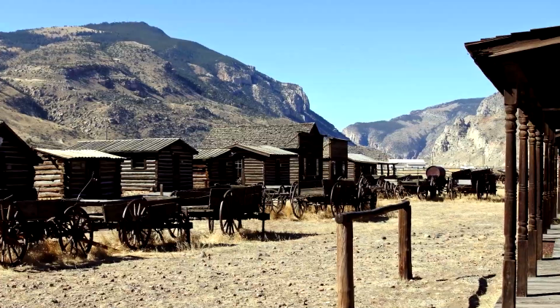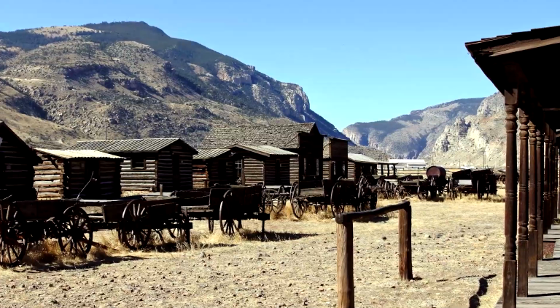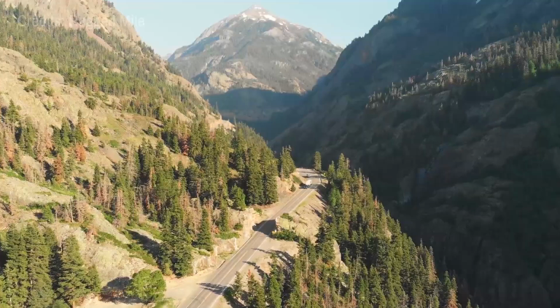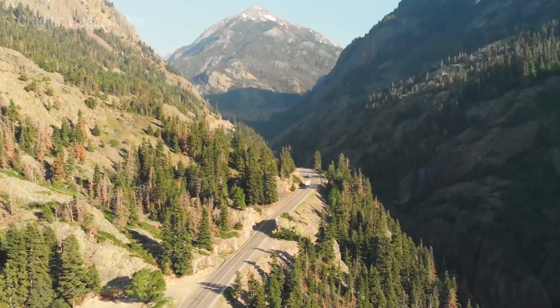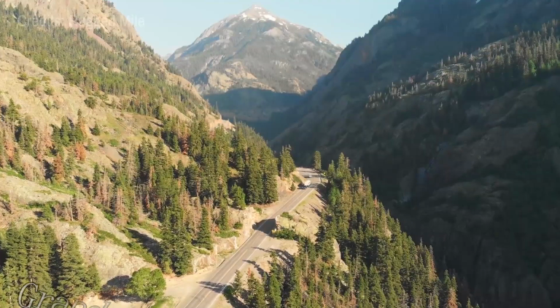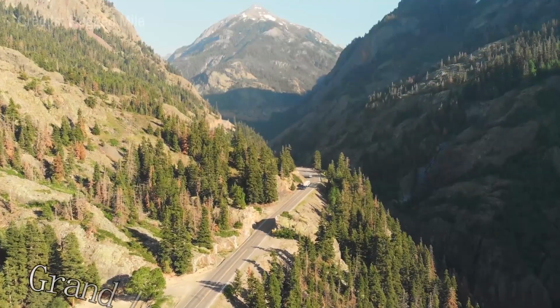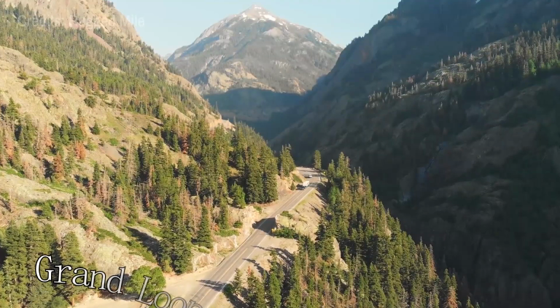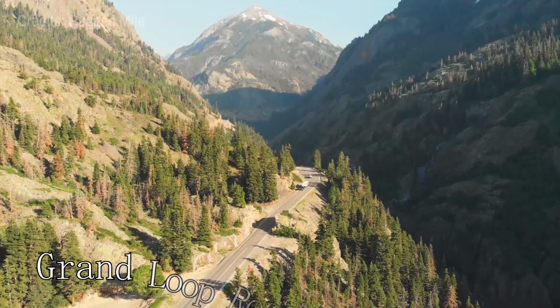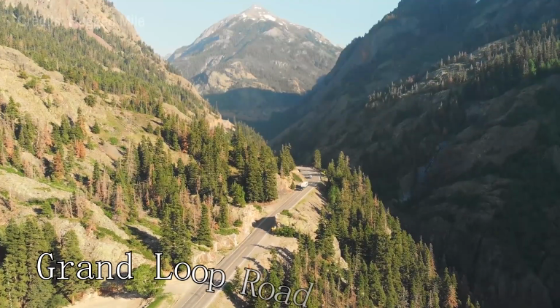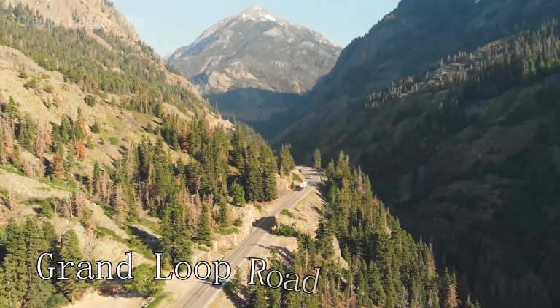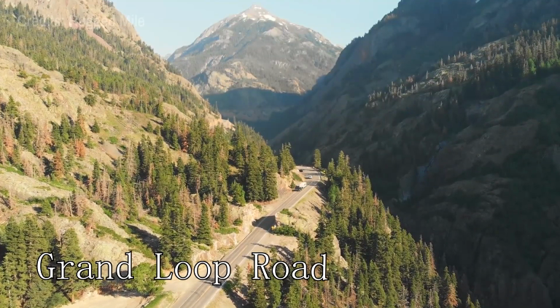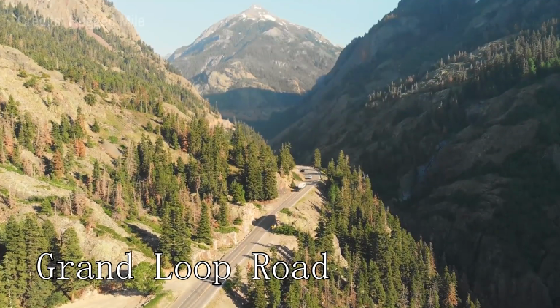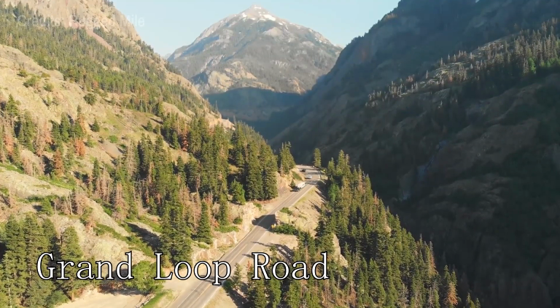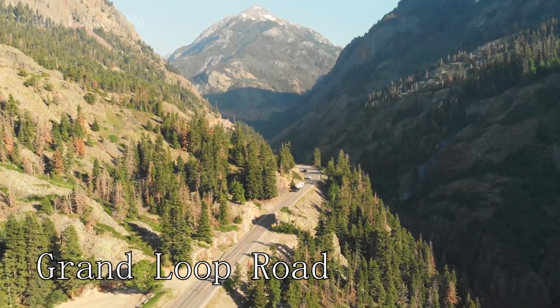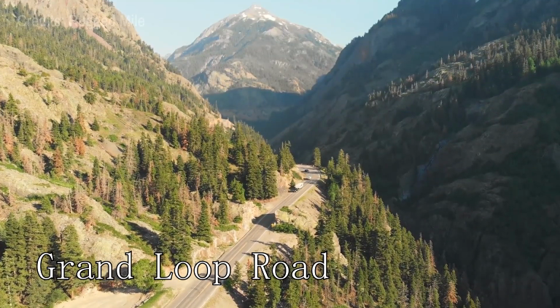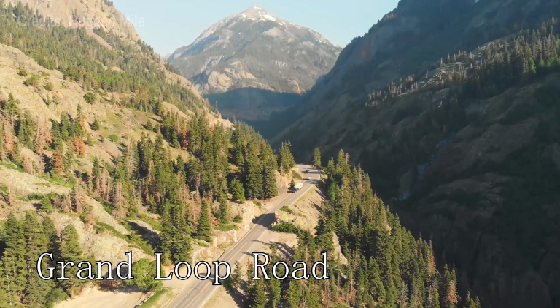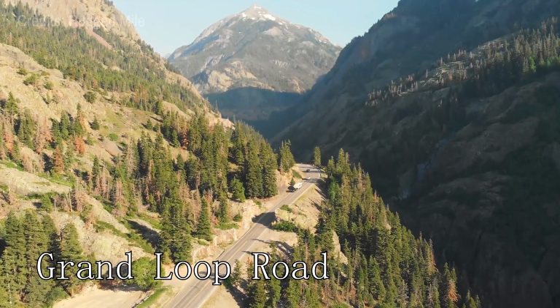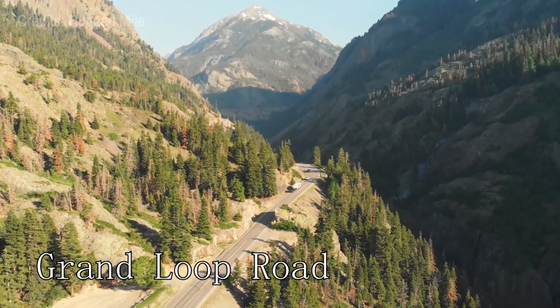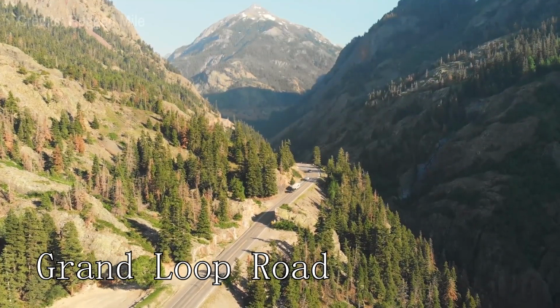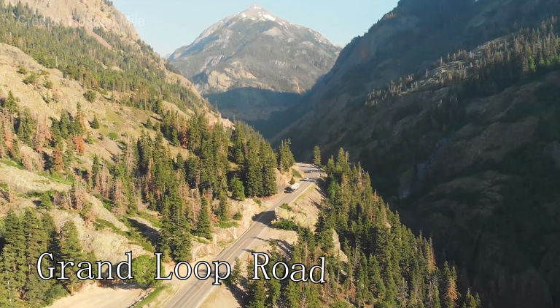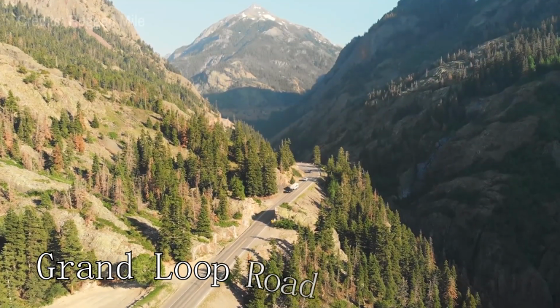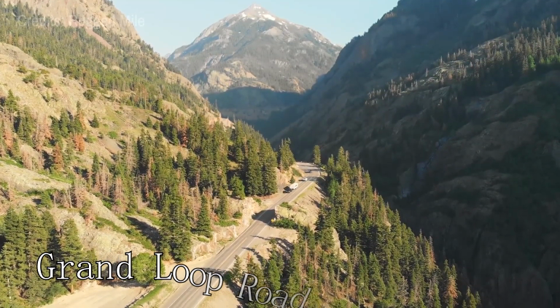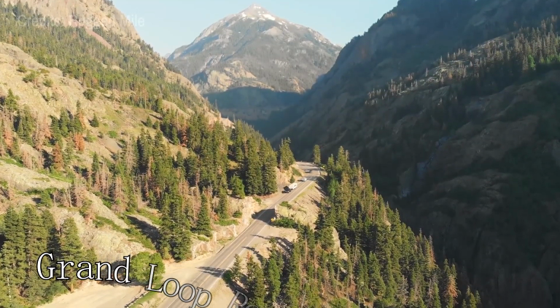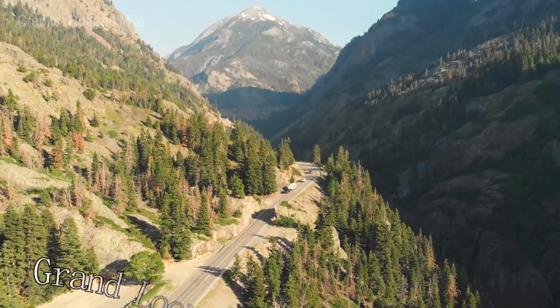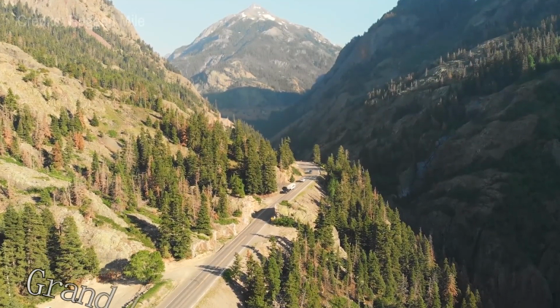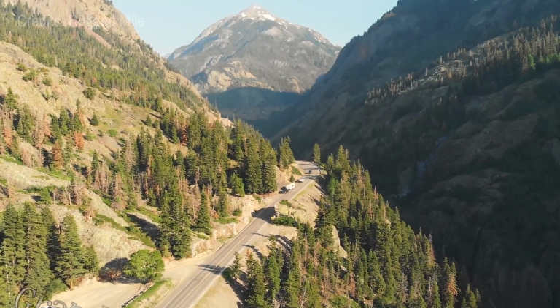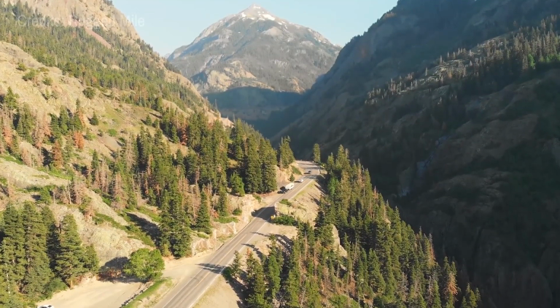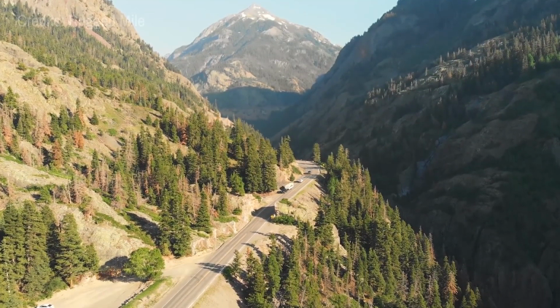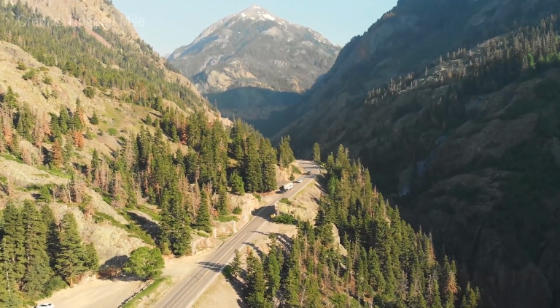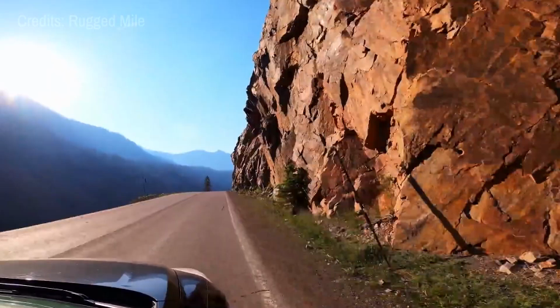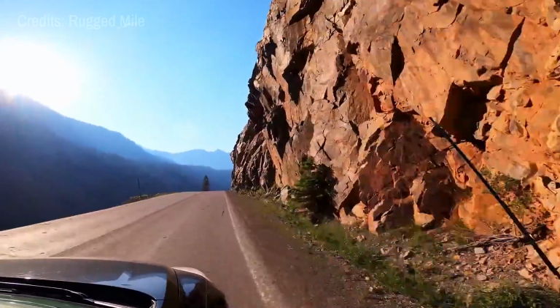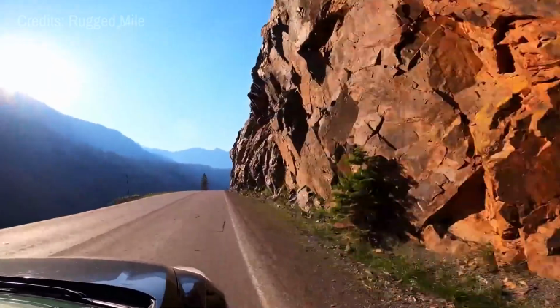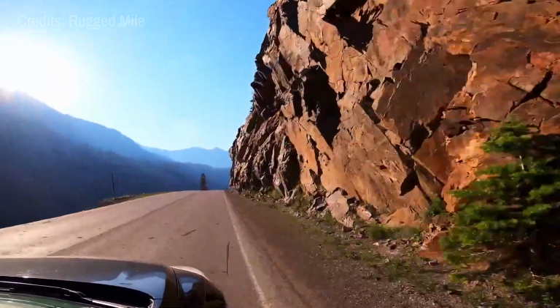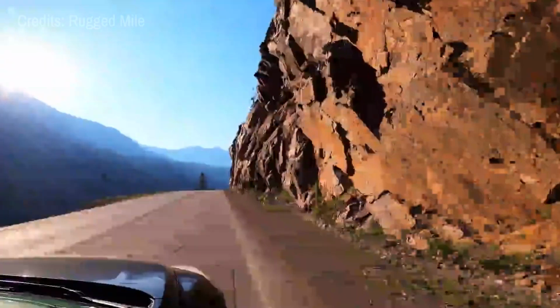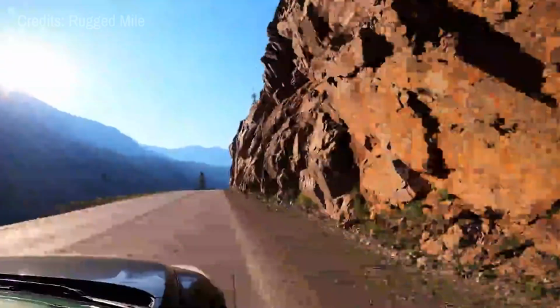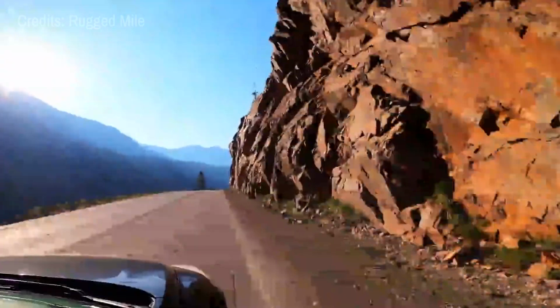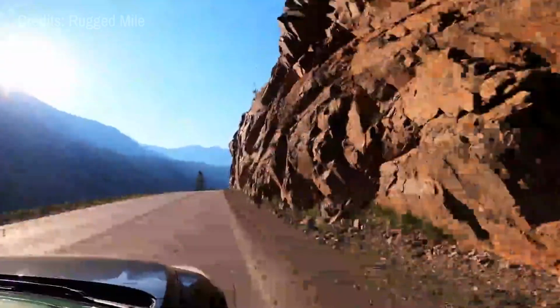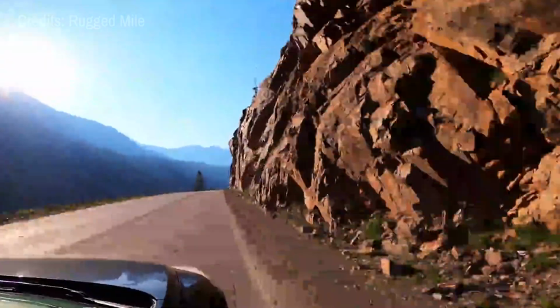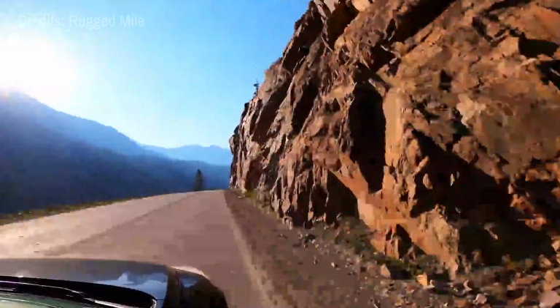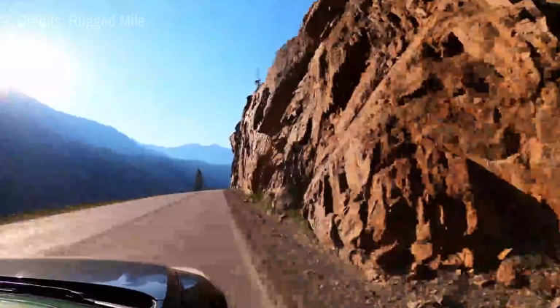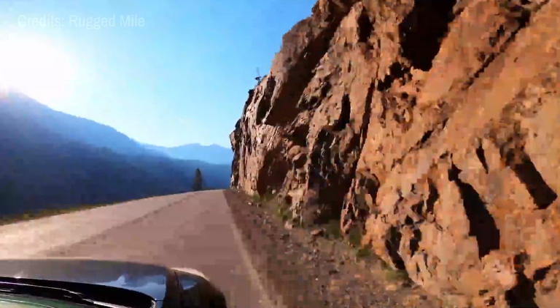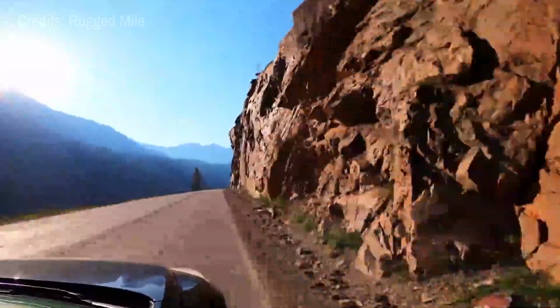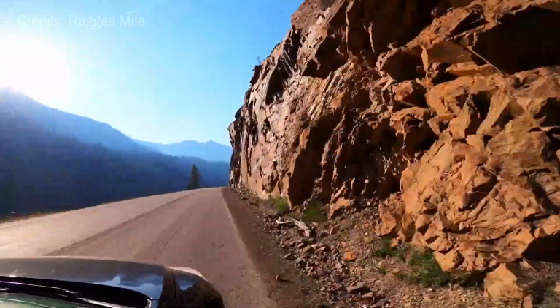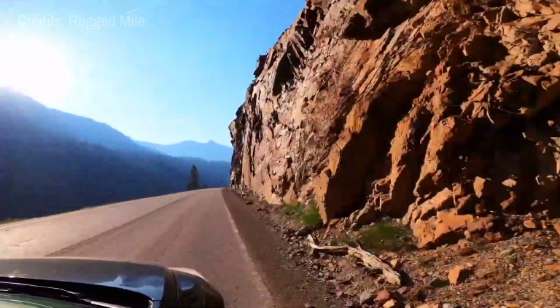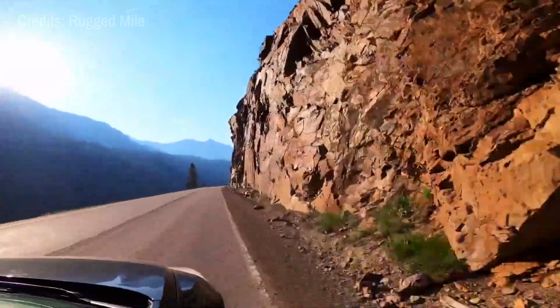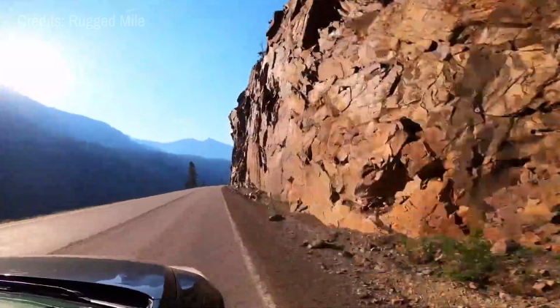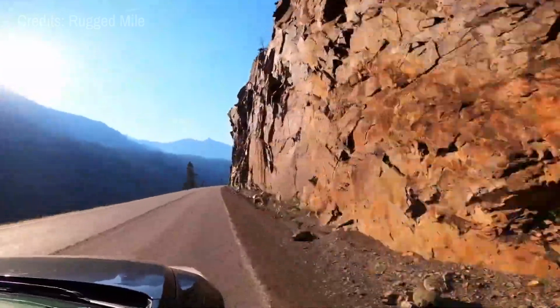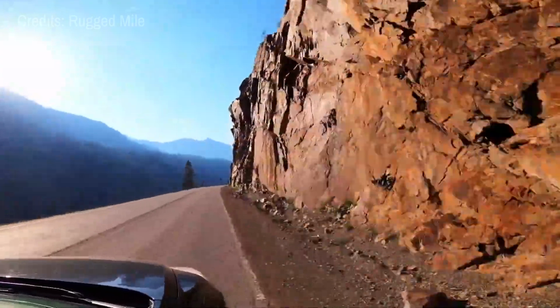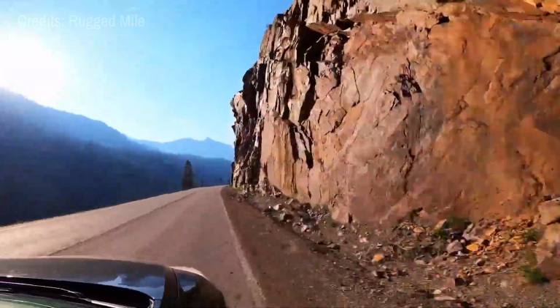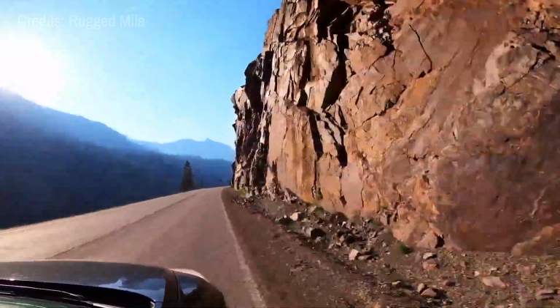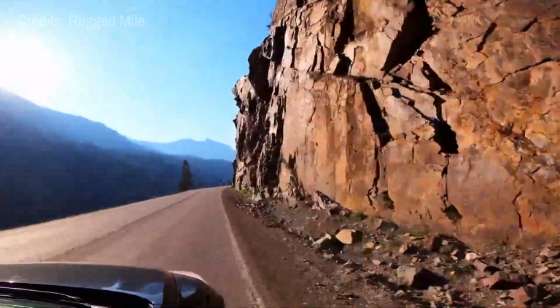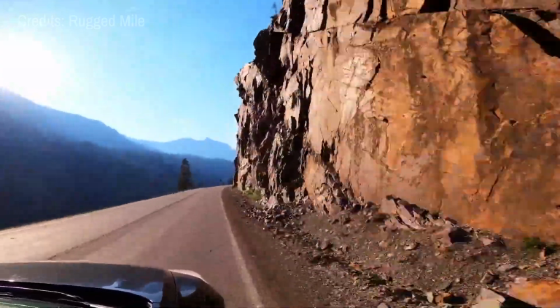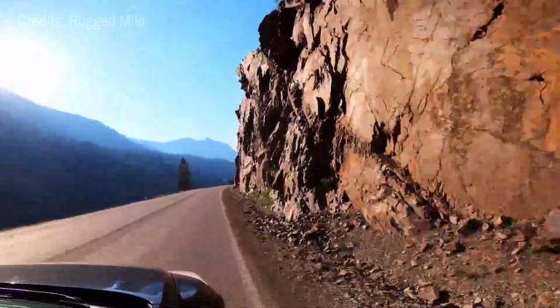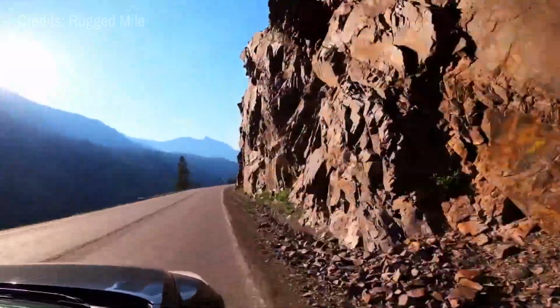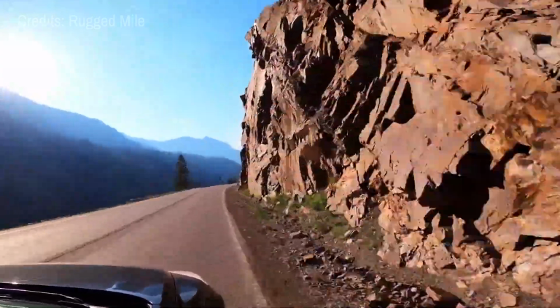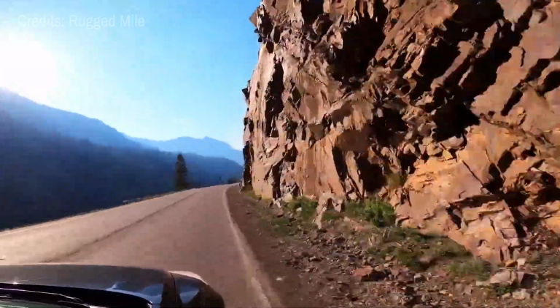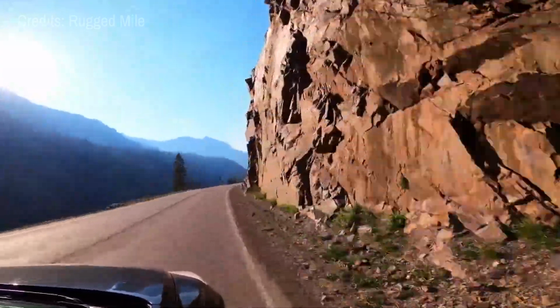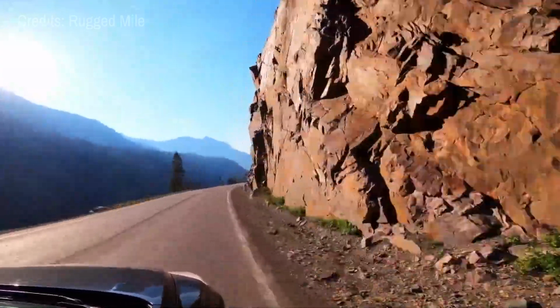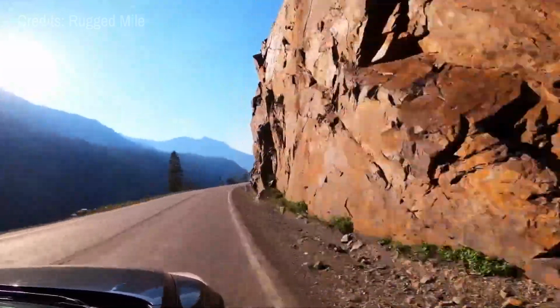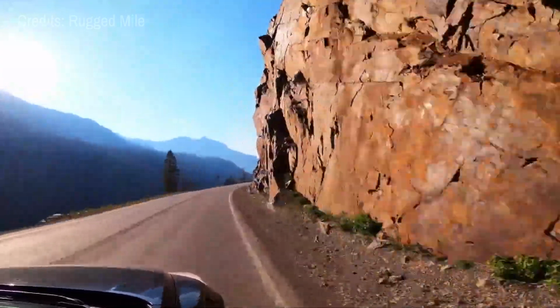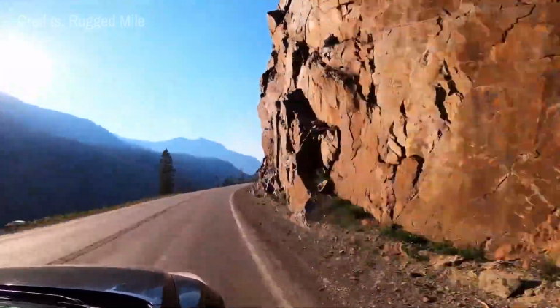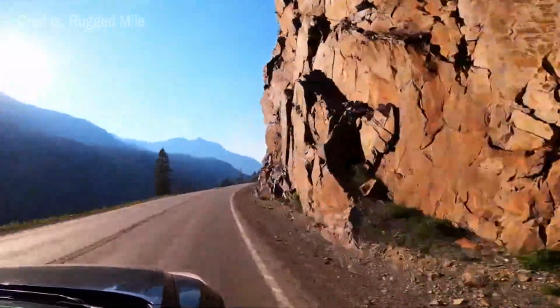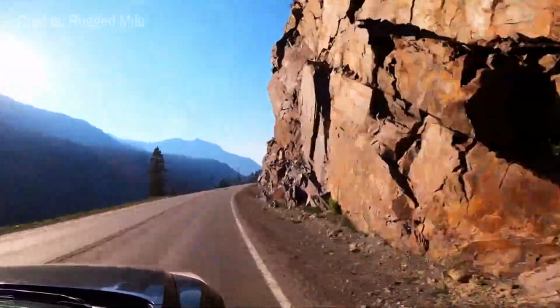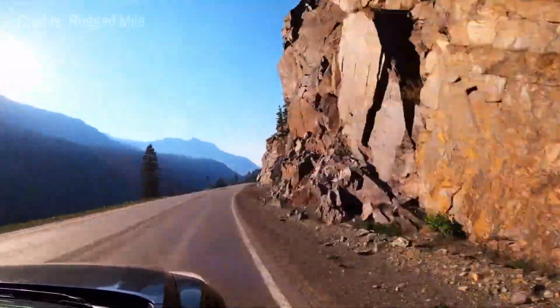At number twenty-five, we have the Grand Loop Road. This scenic drive offers stunning views of Yellowstone's diverse landscapes and wildlife.